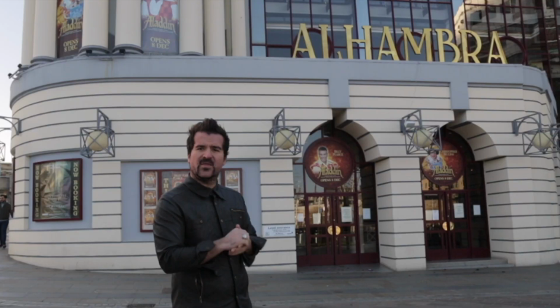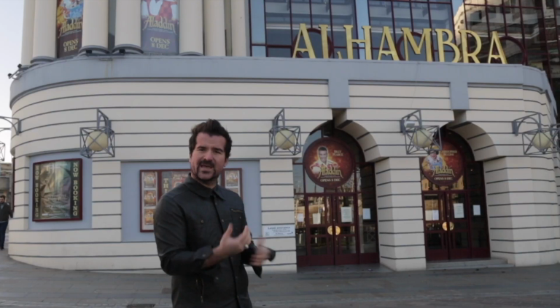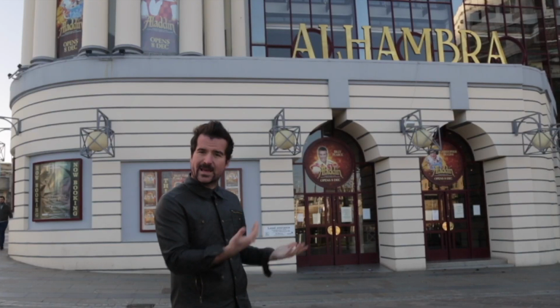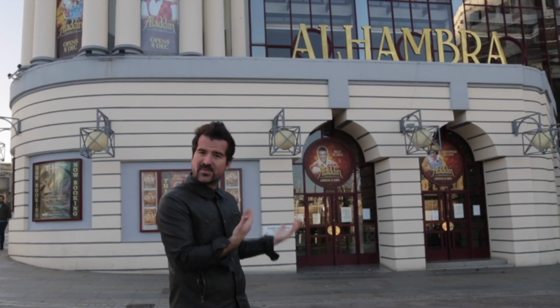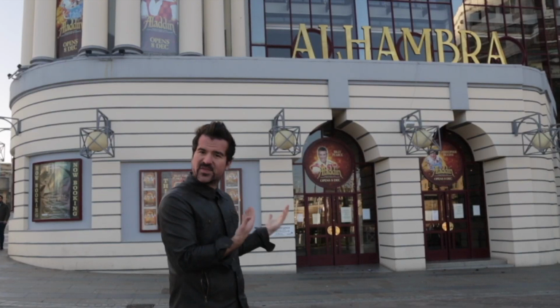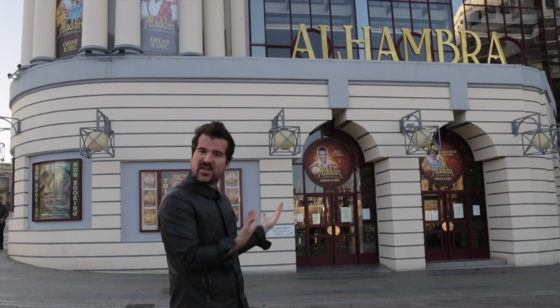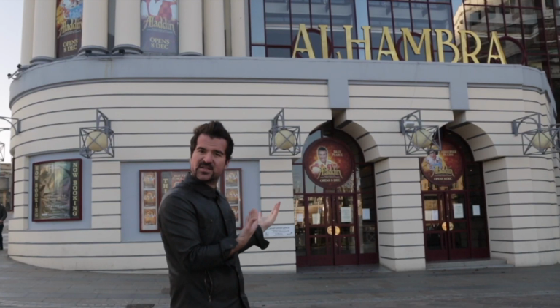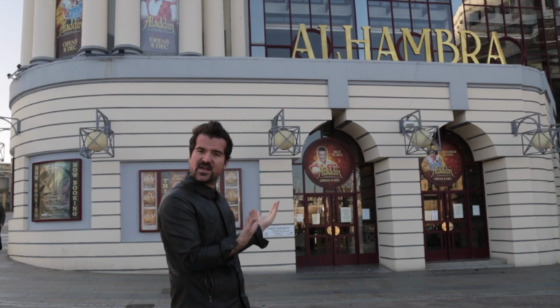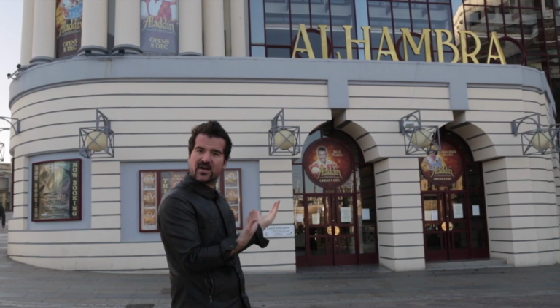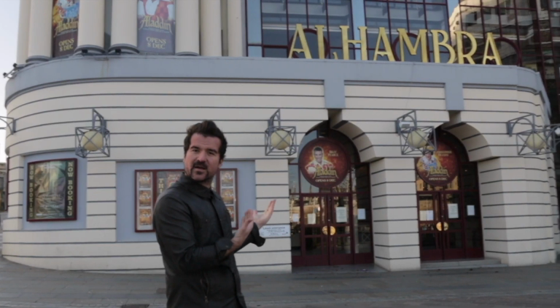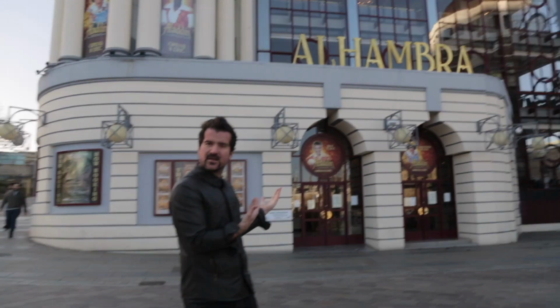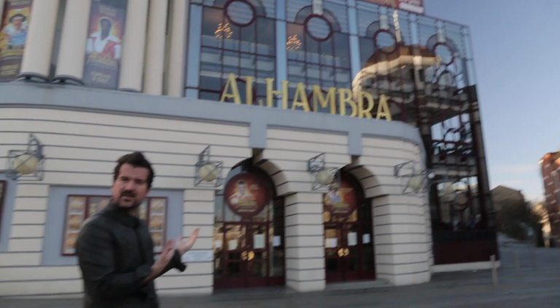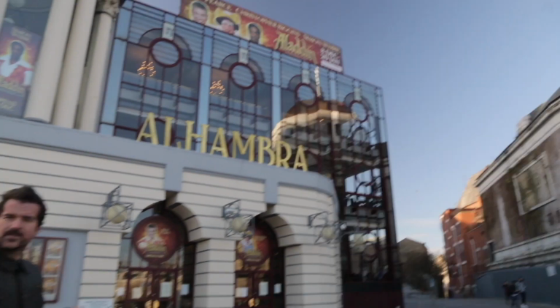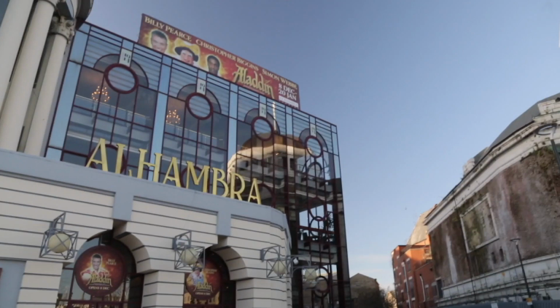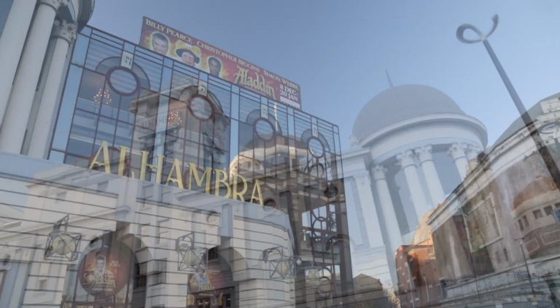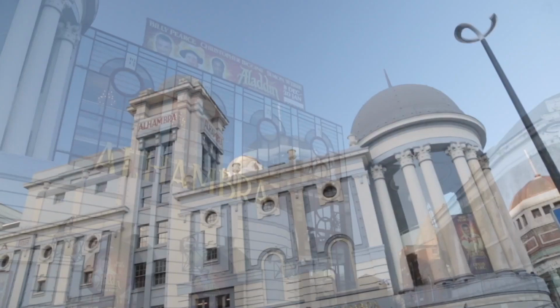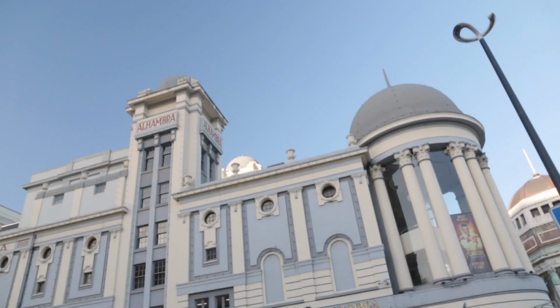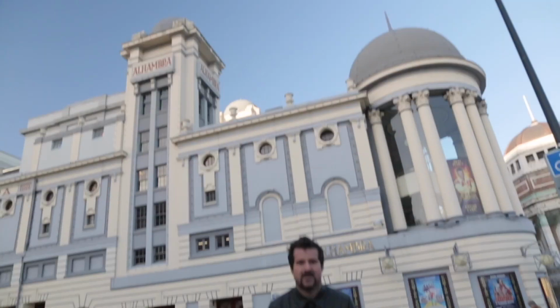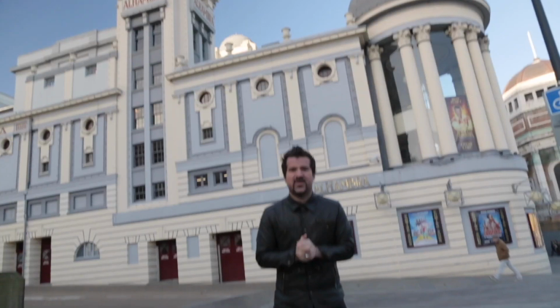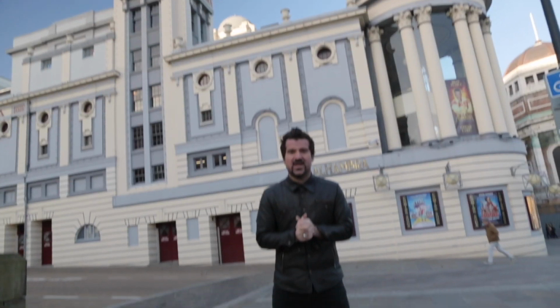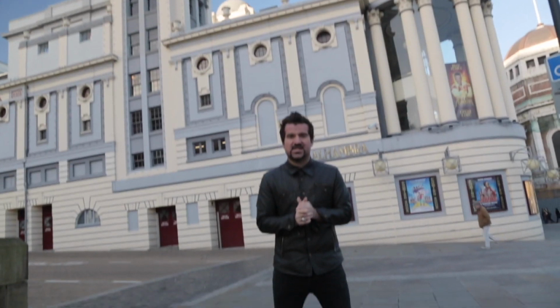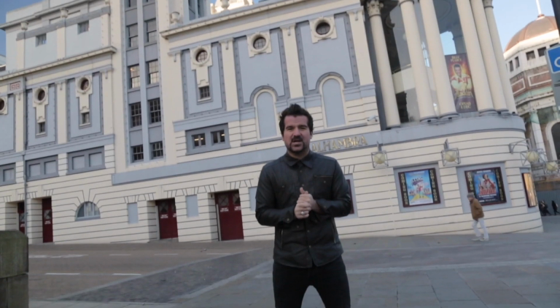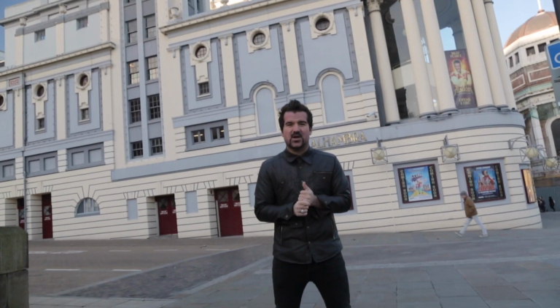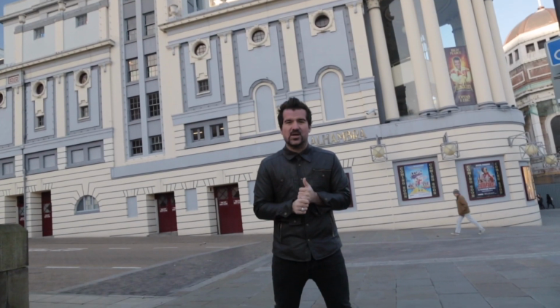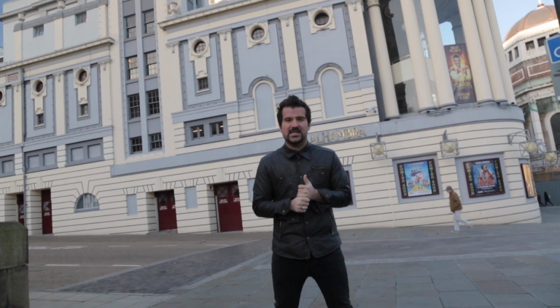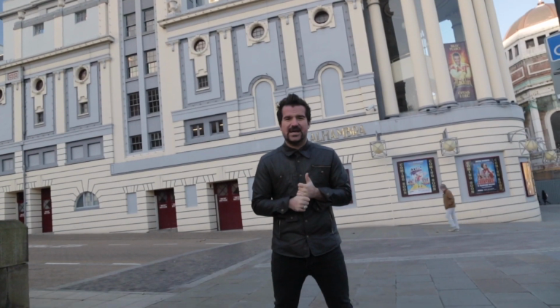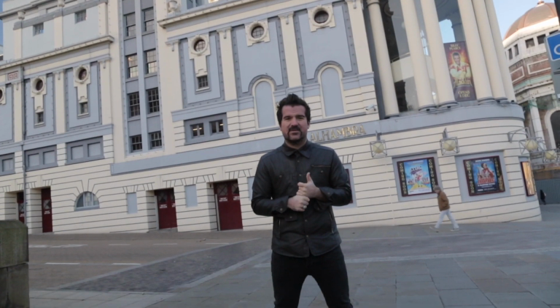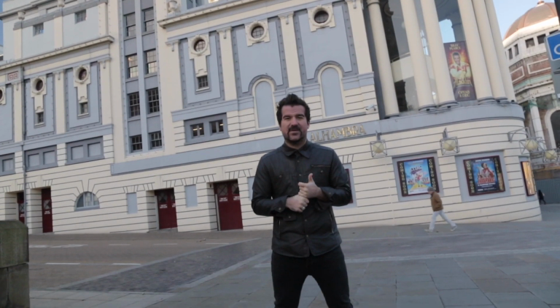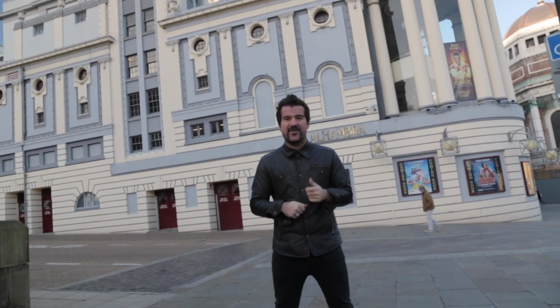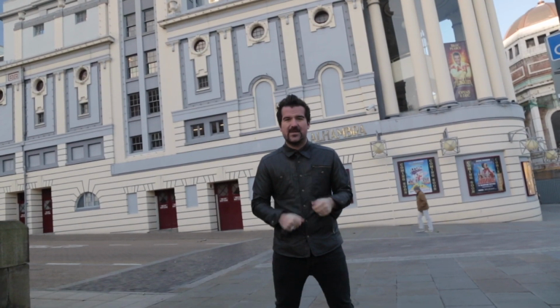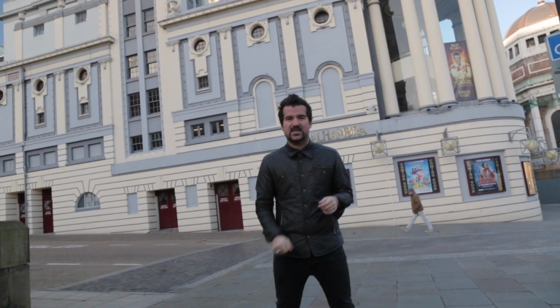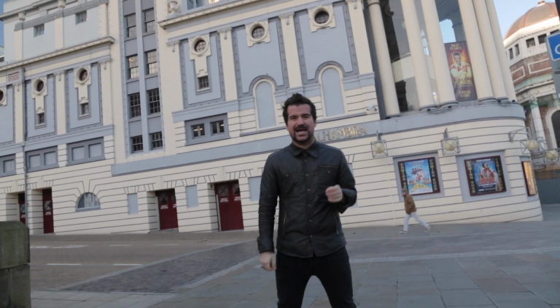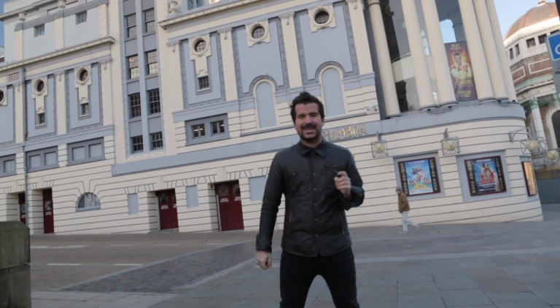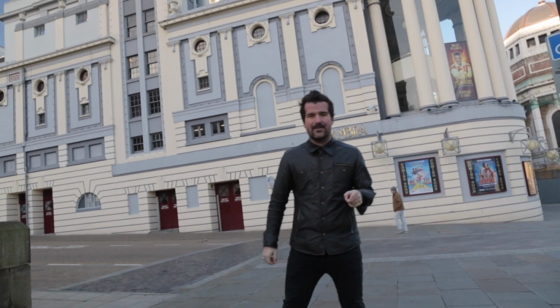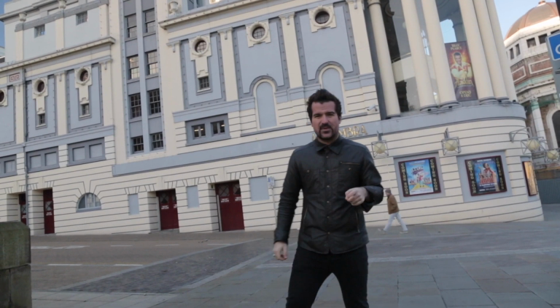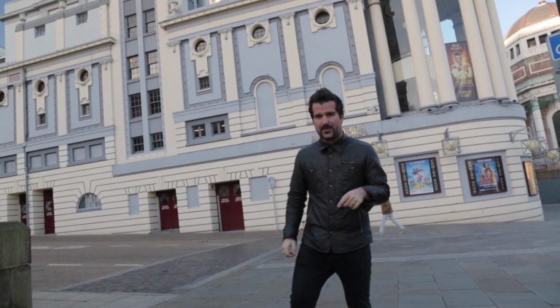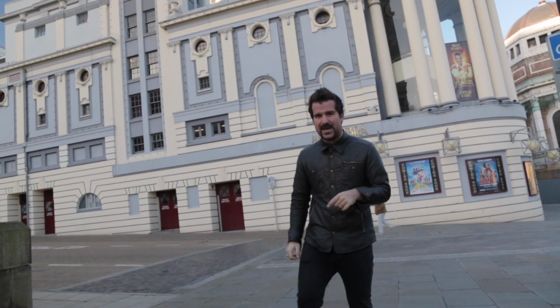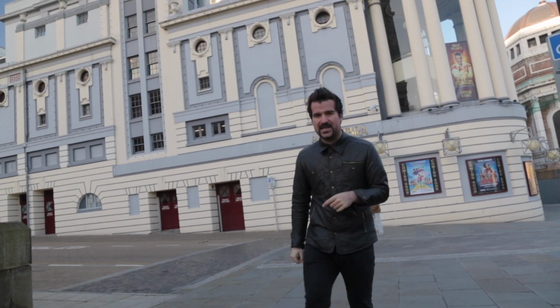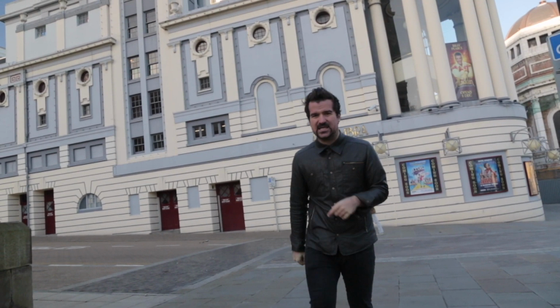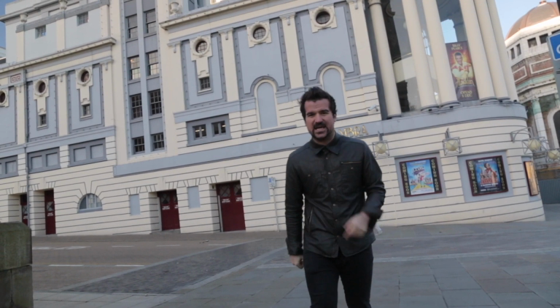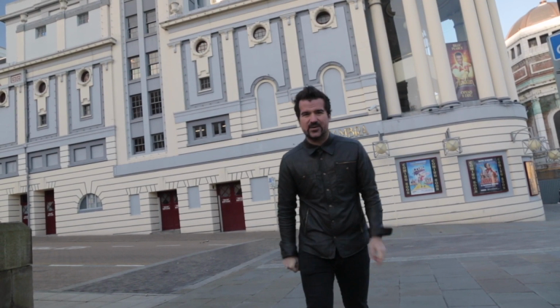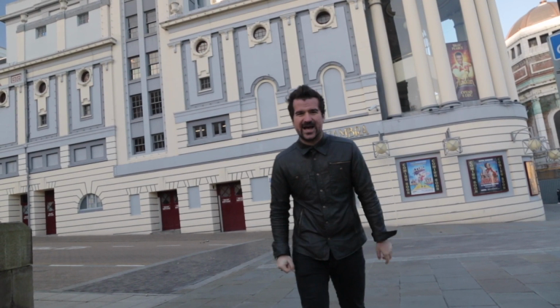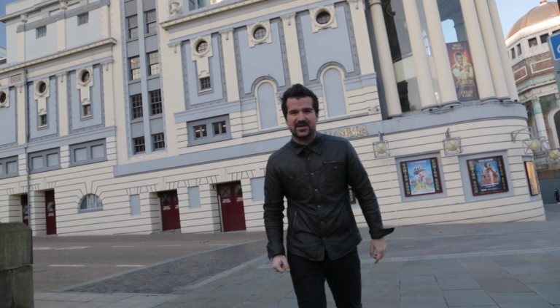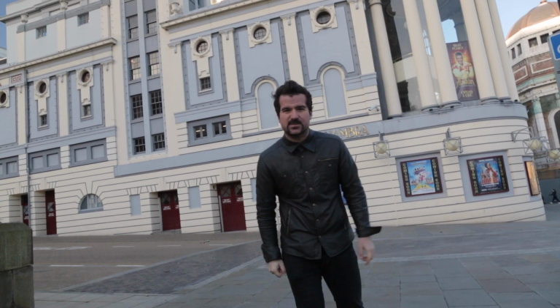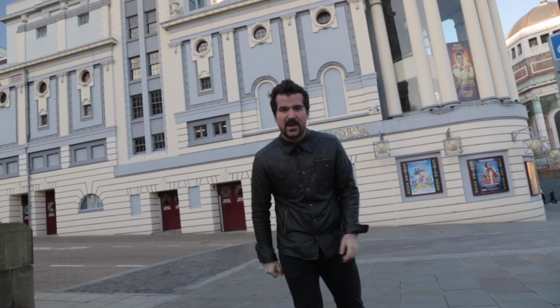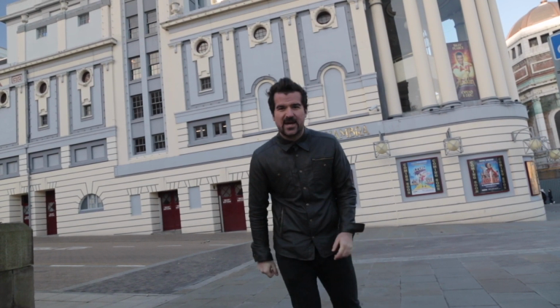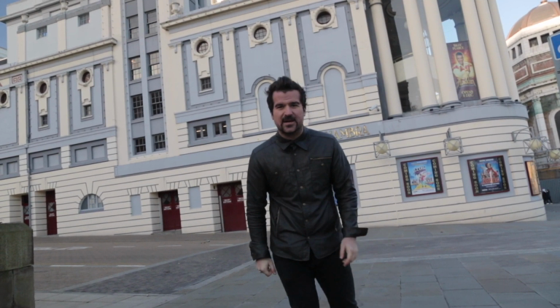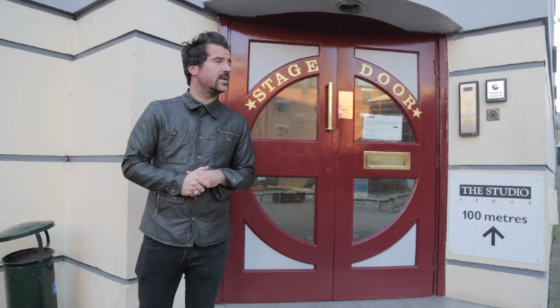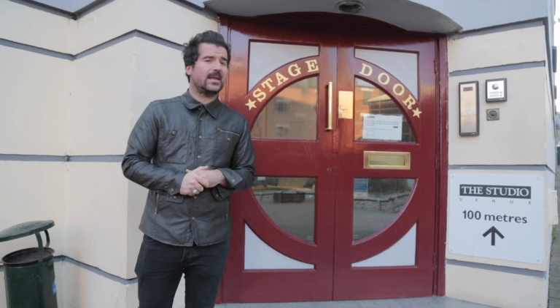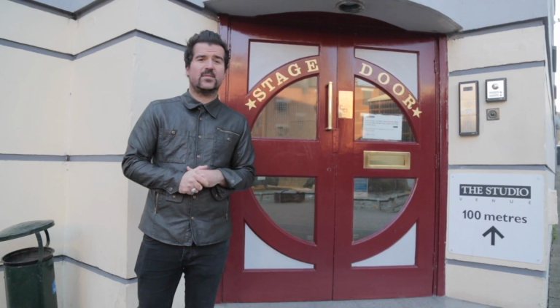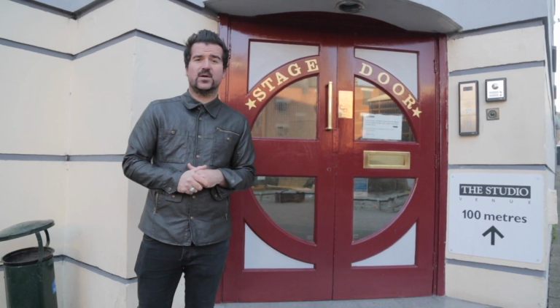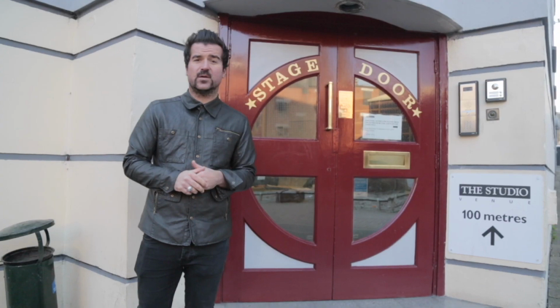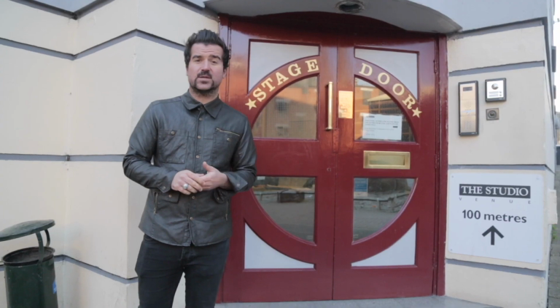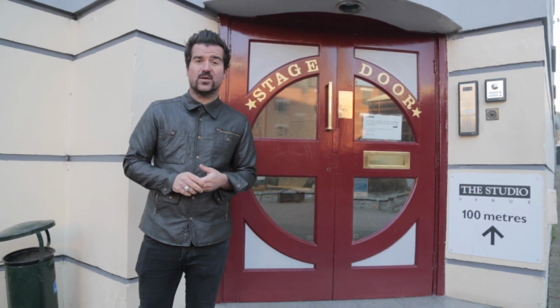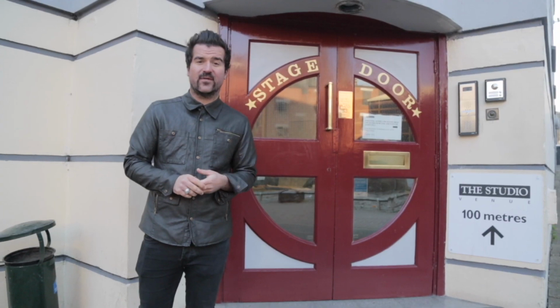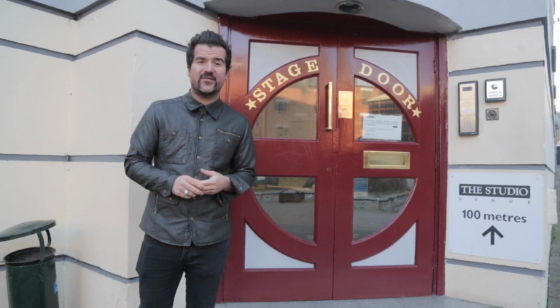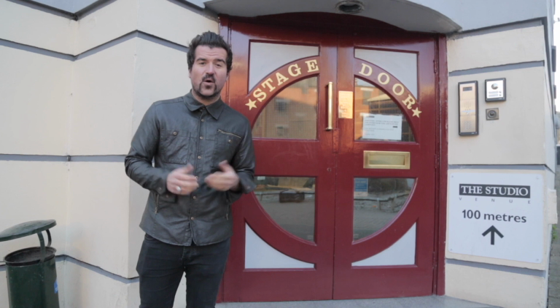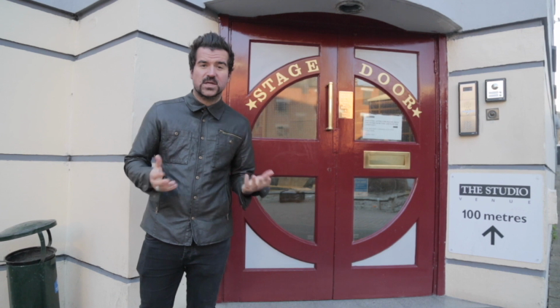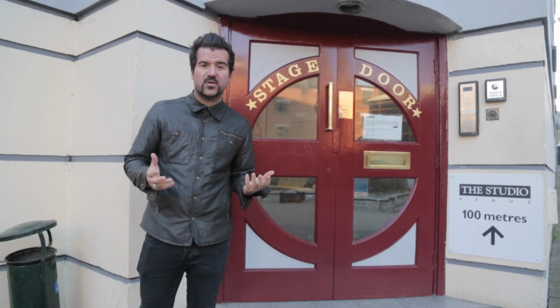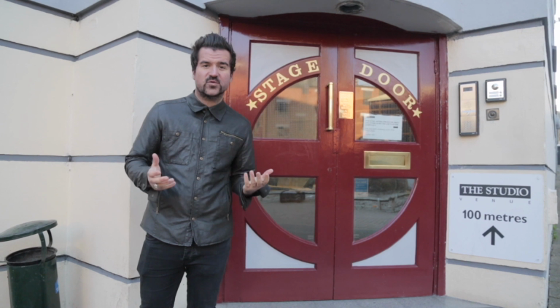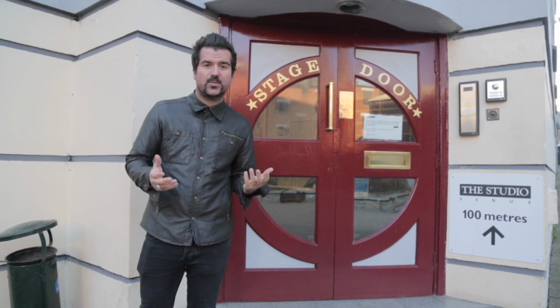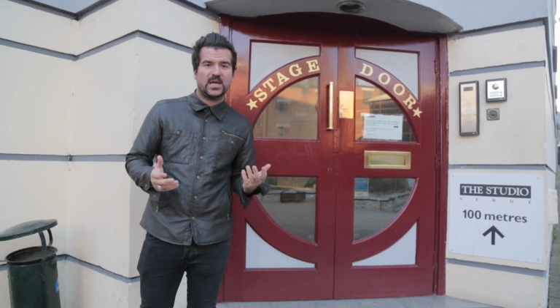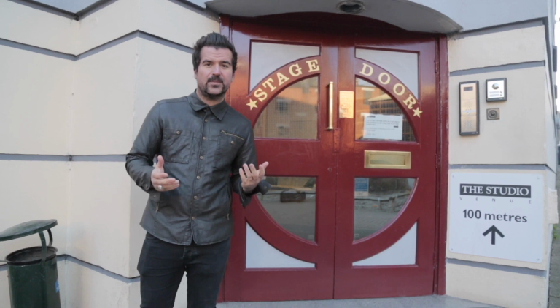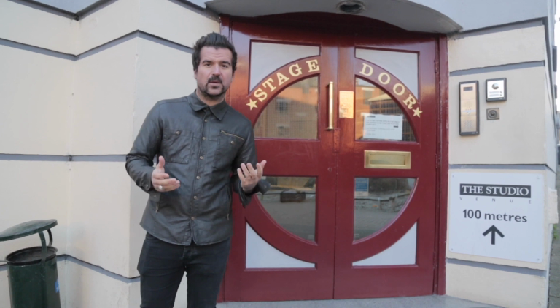The Alhambra Theatre. The theatre got its name from the famous Alhambra Palace in Granada, Spain. The Alhambra holds over 1,400 people.